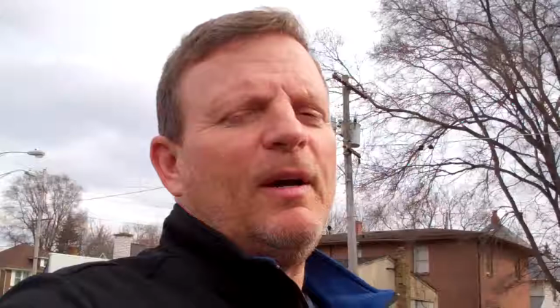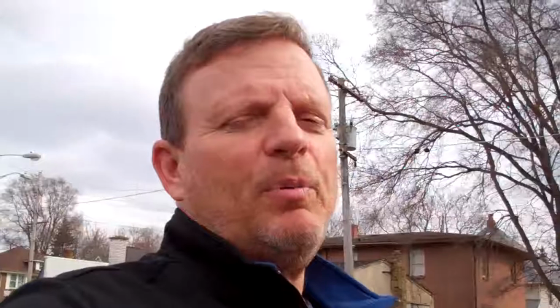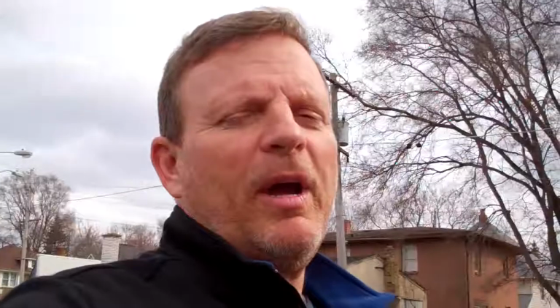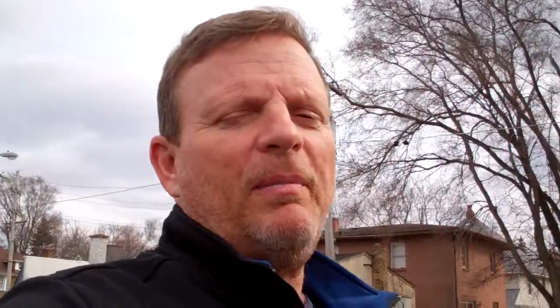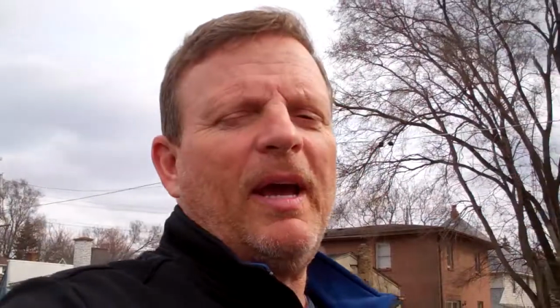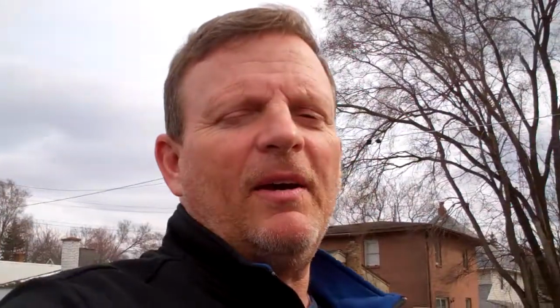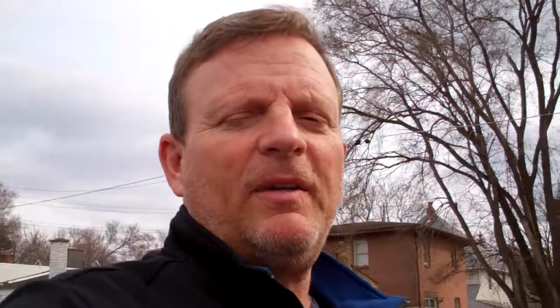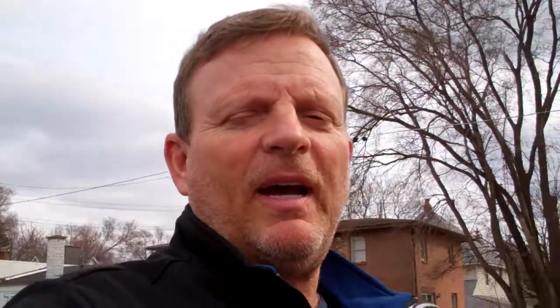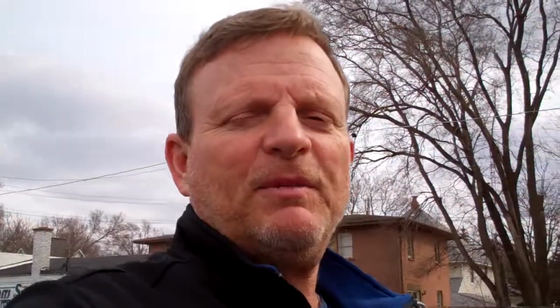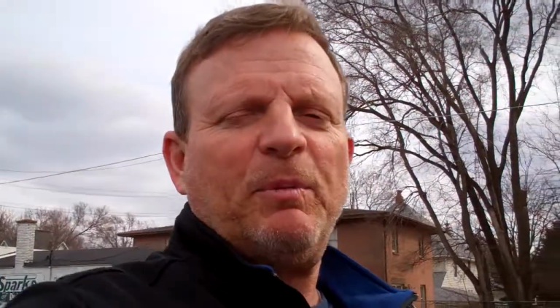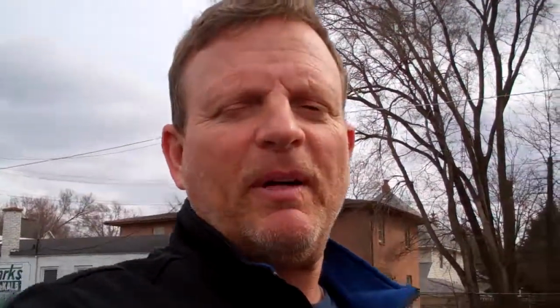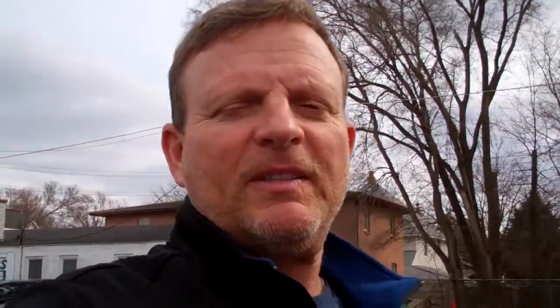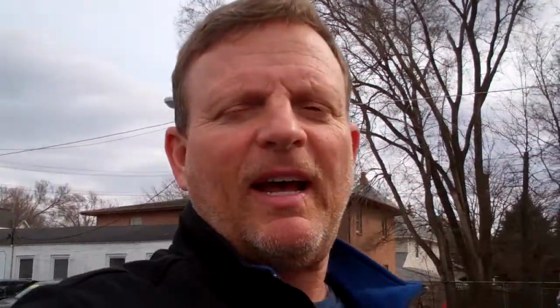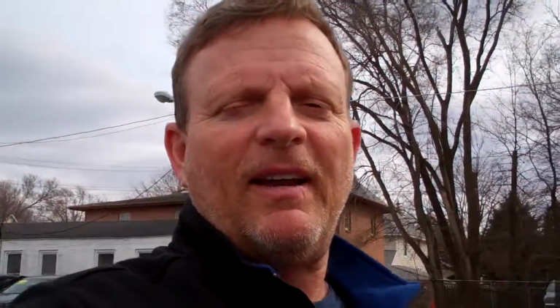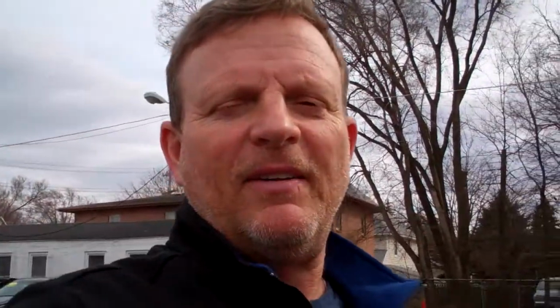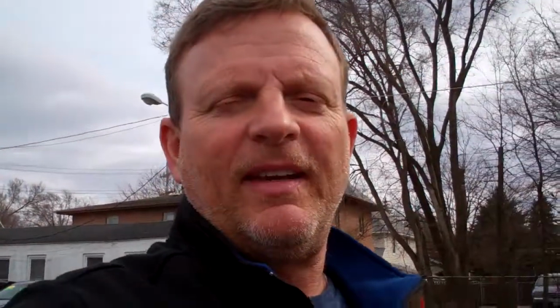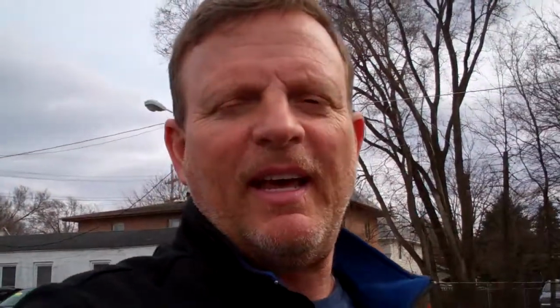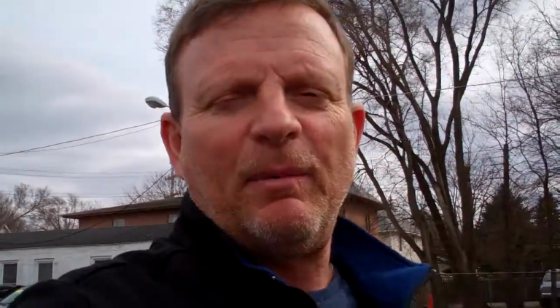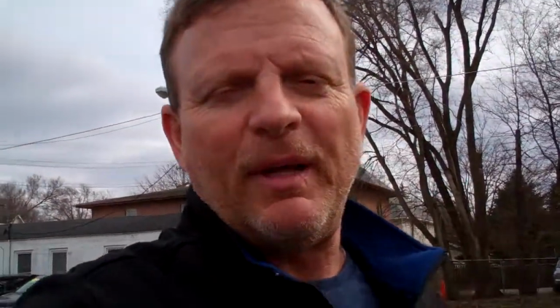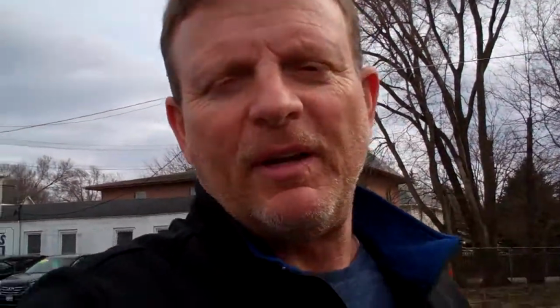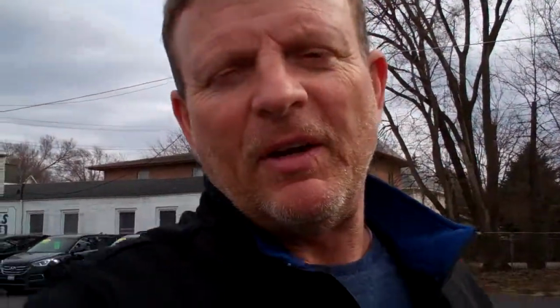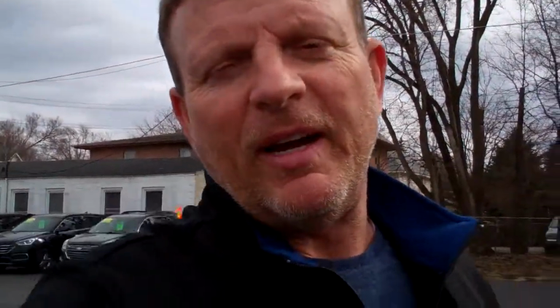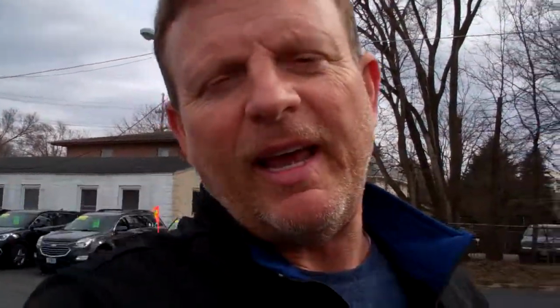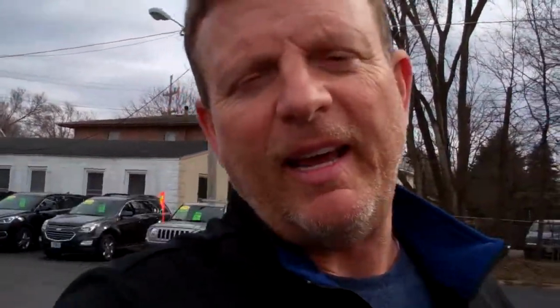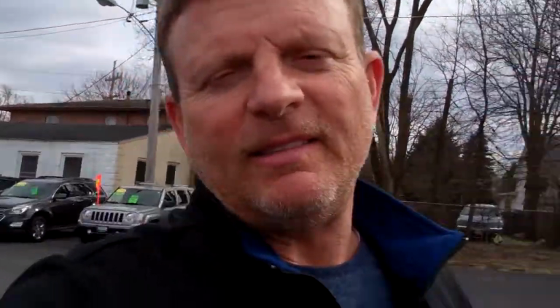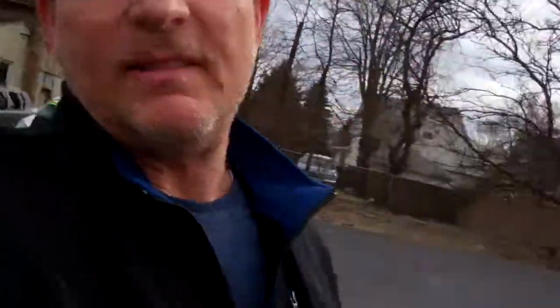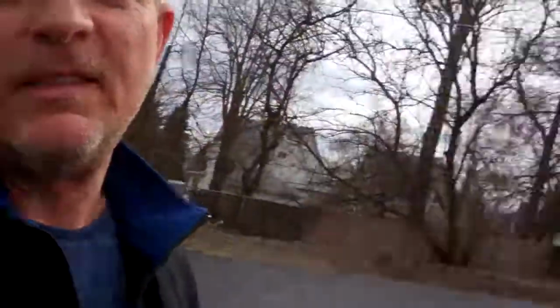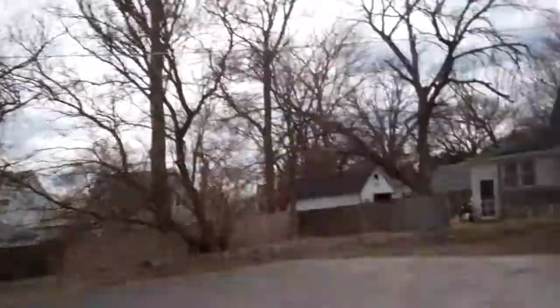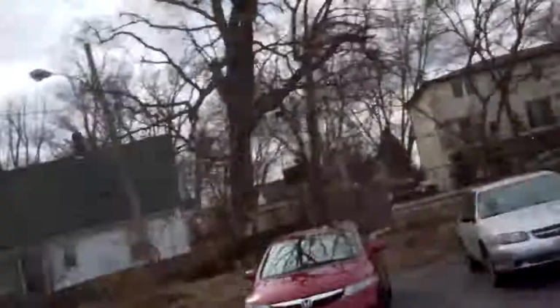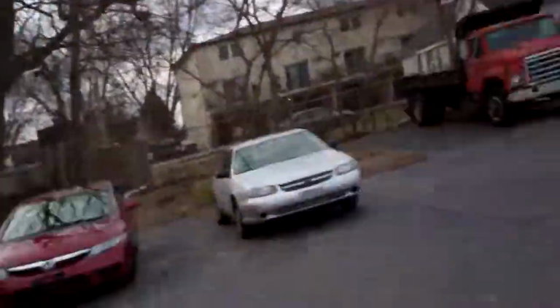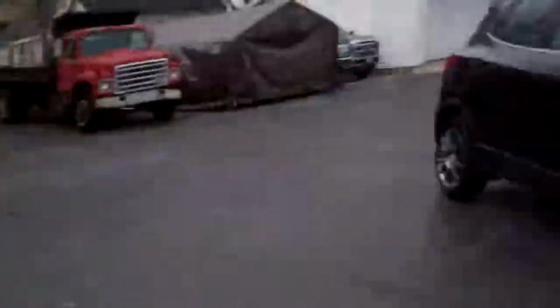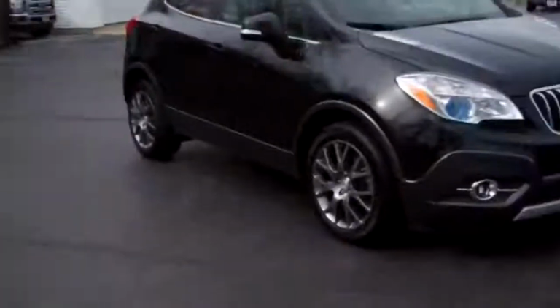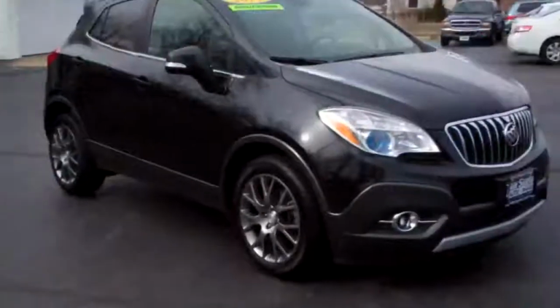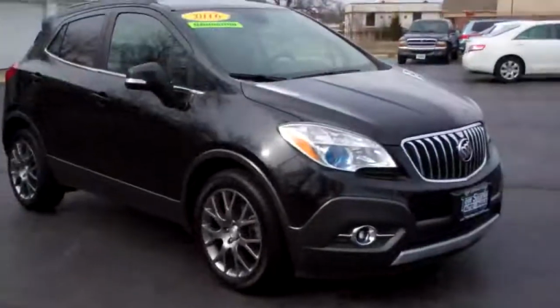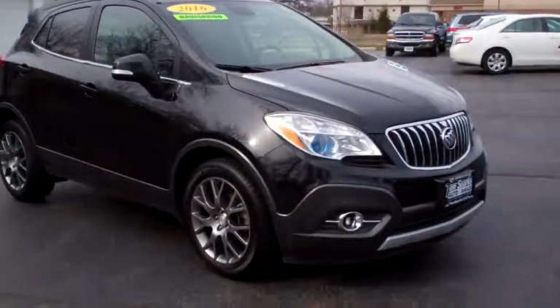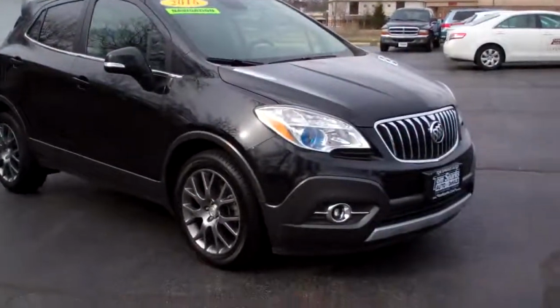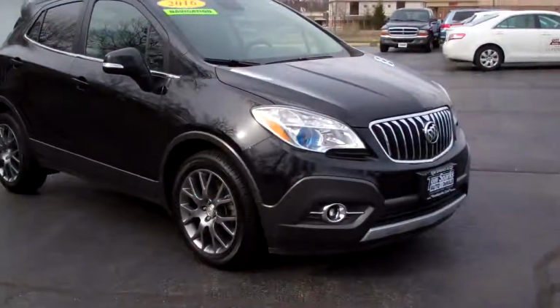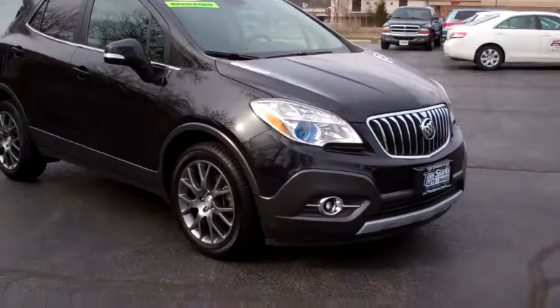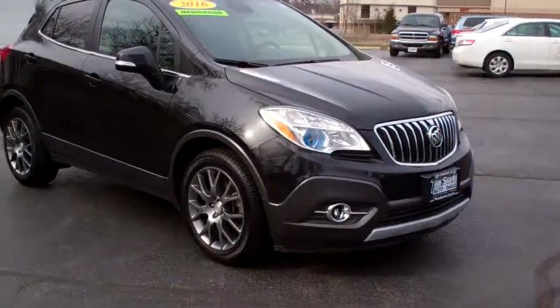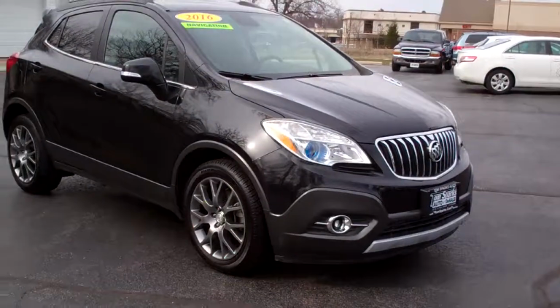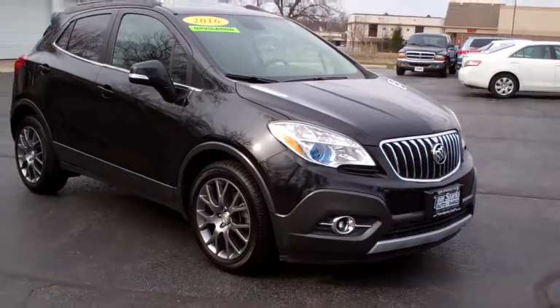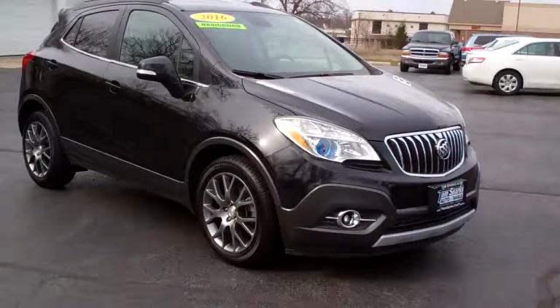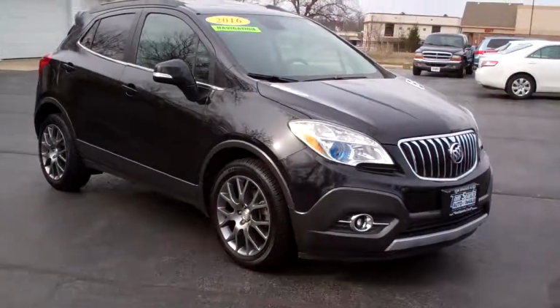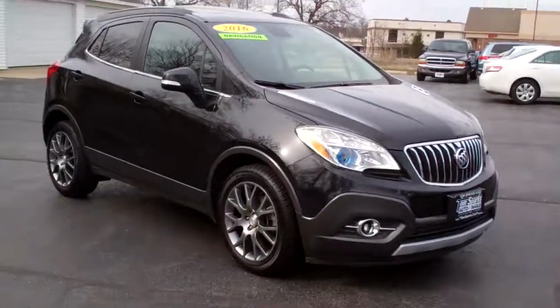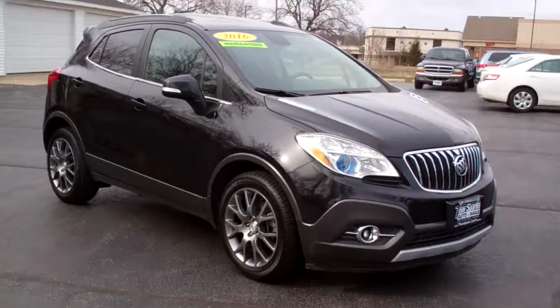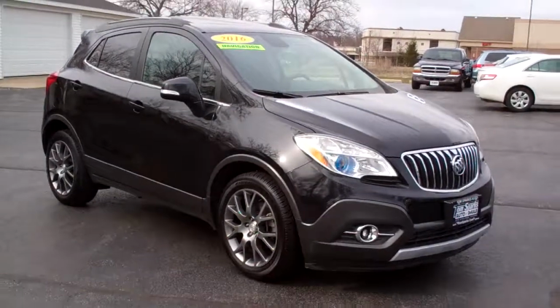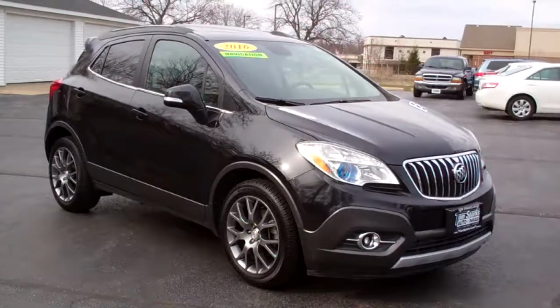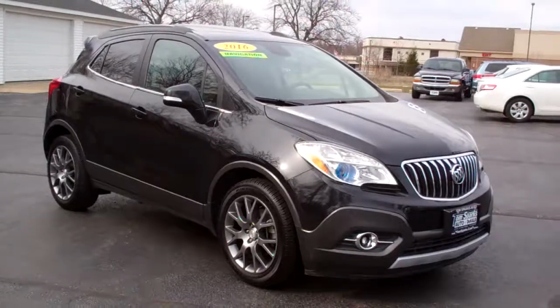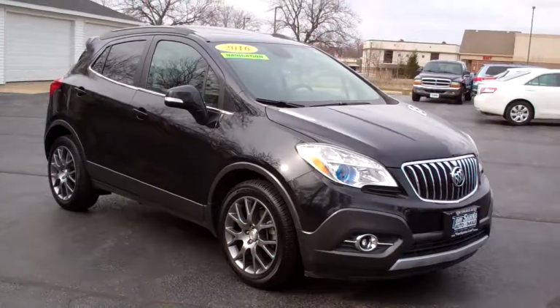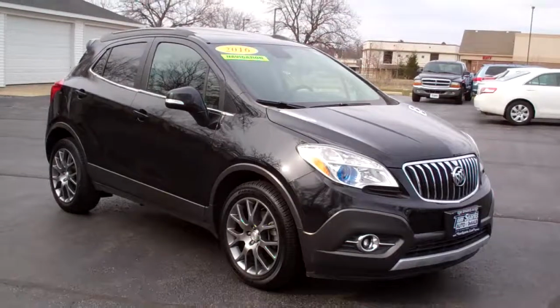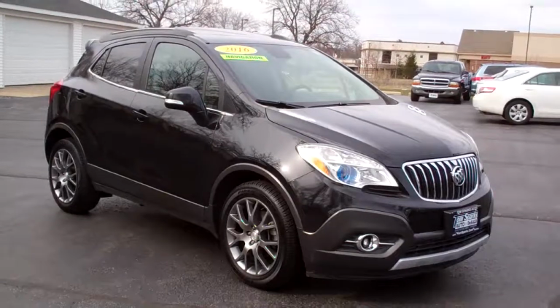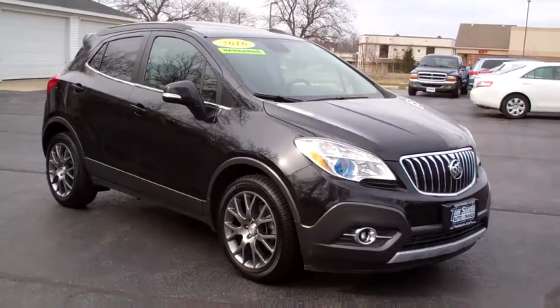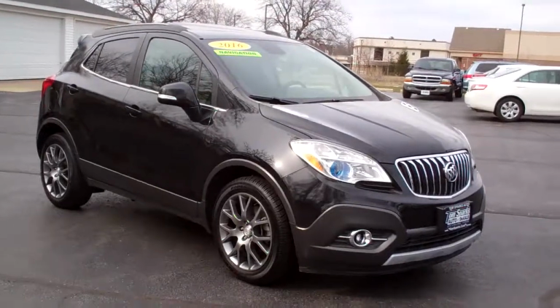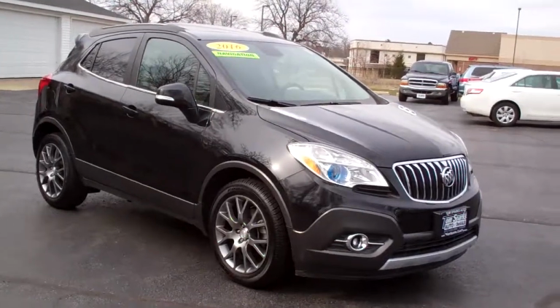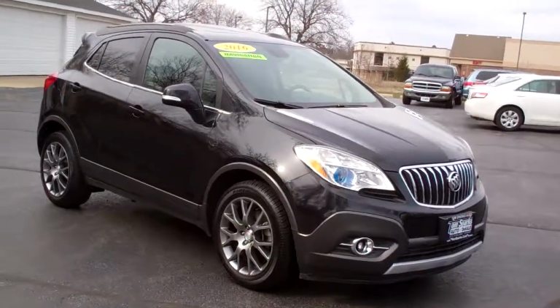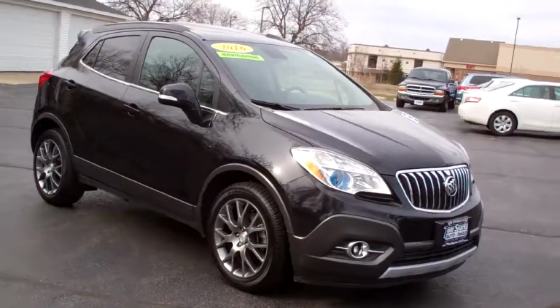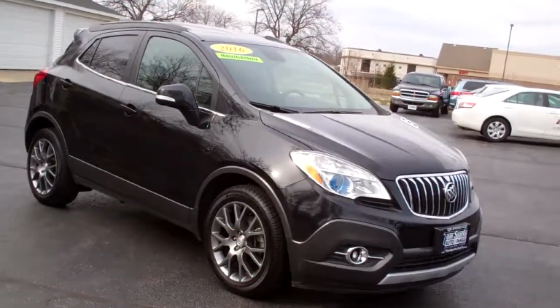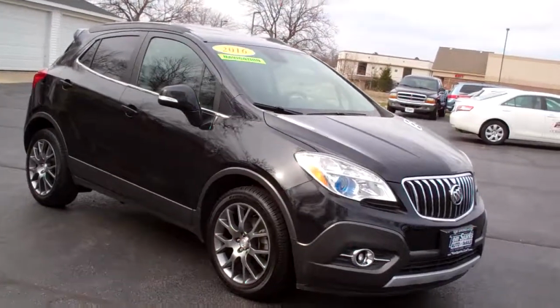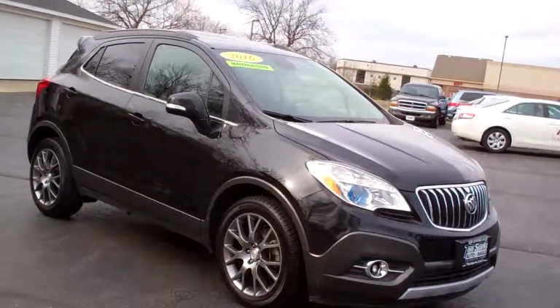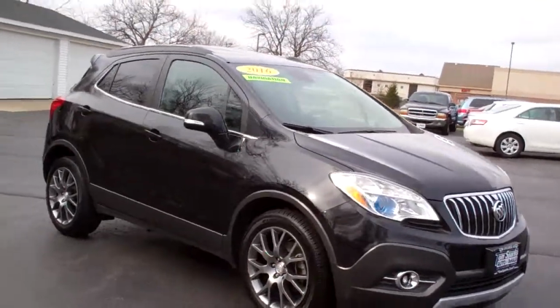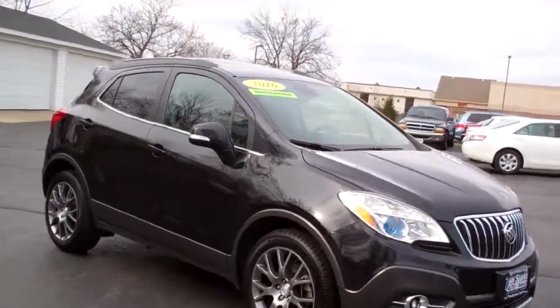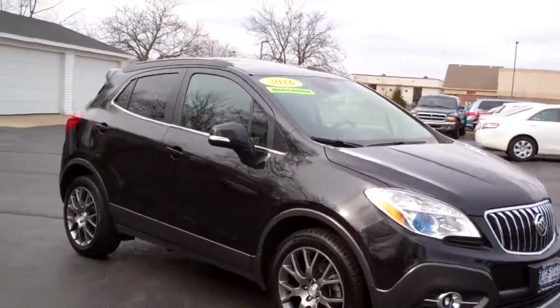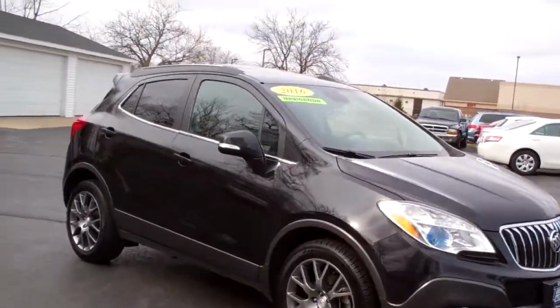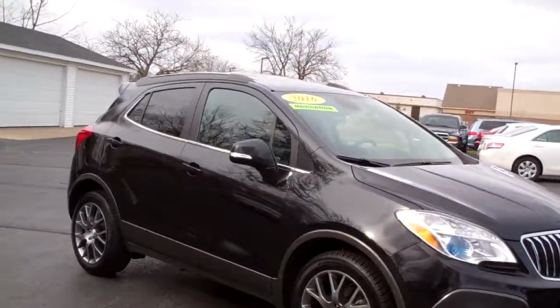Brad Mayo, Tom Sparks Auto, DeKalb, Illinois. Hey, check this one out — 2016 Buick Encore, nice car.